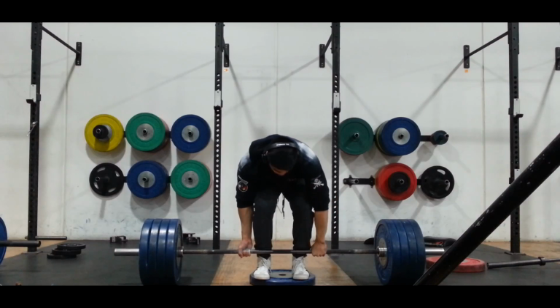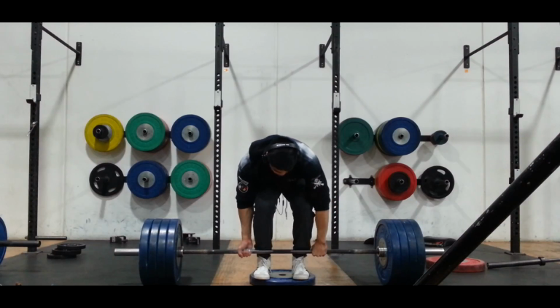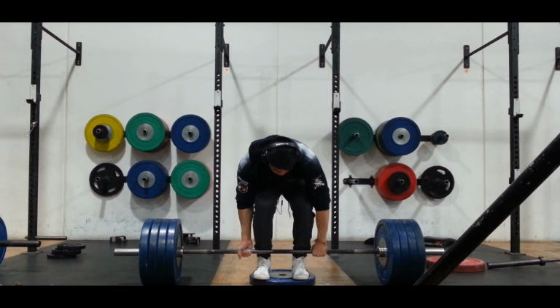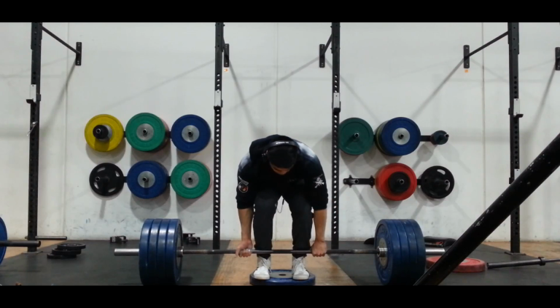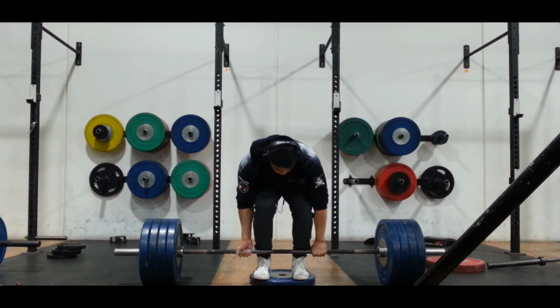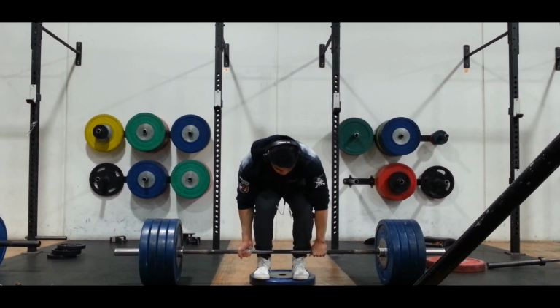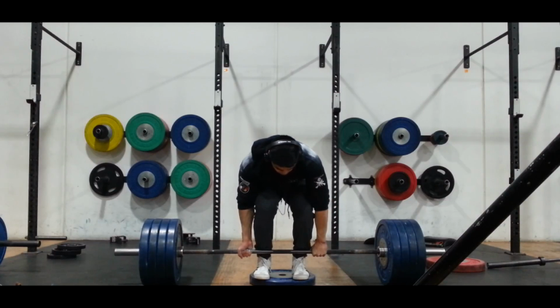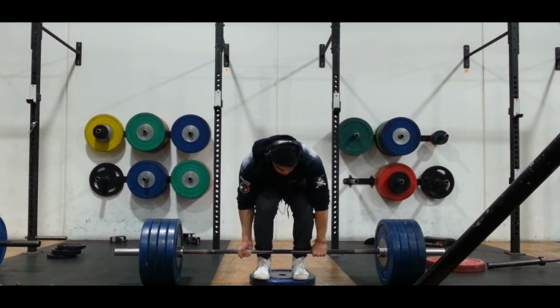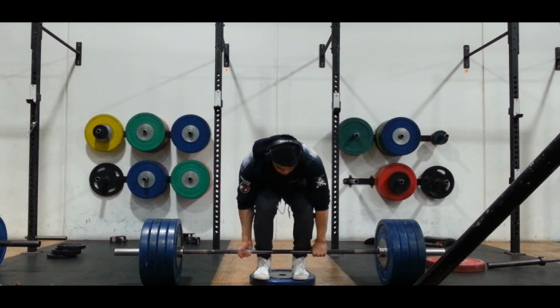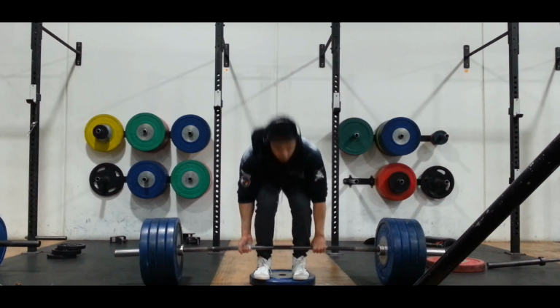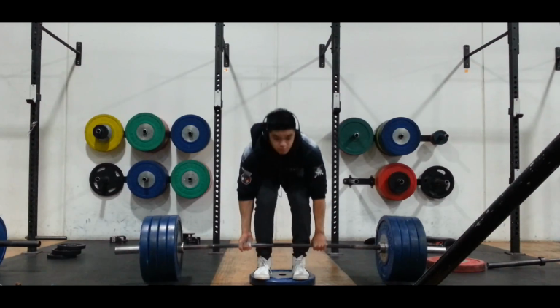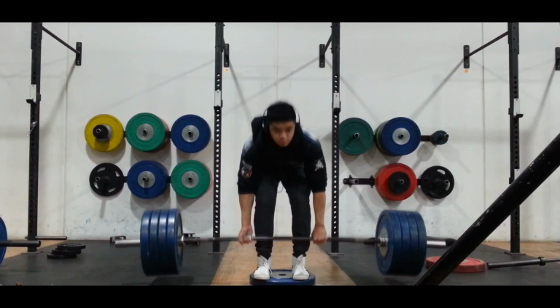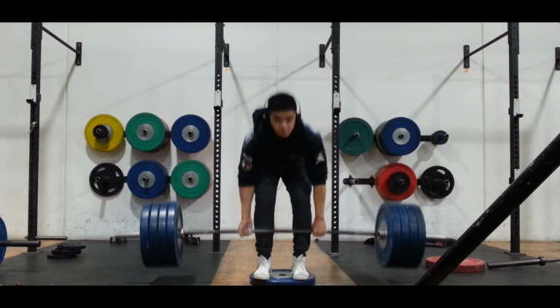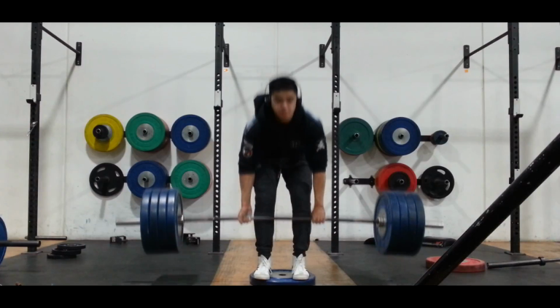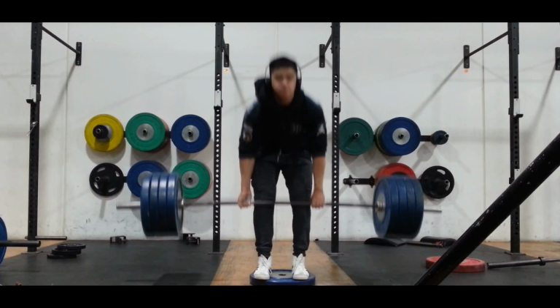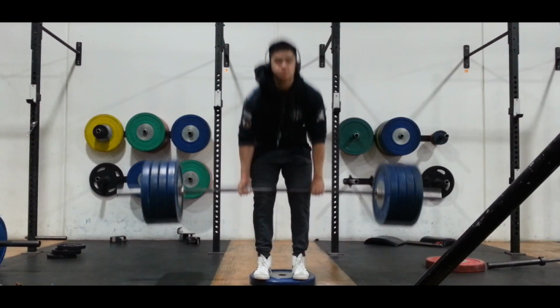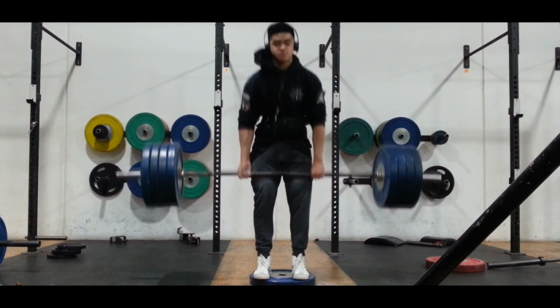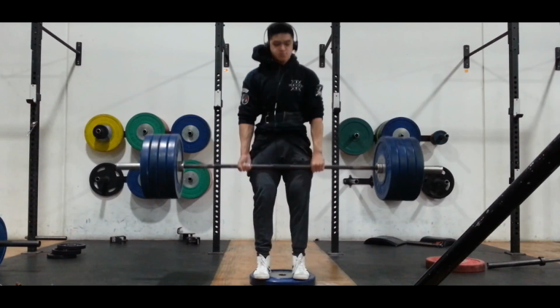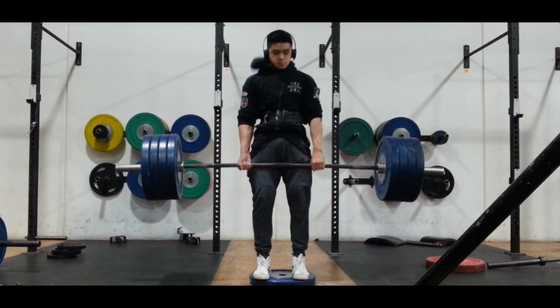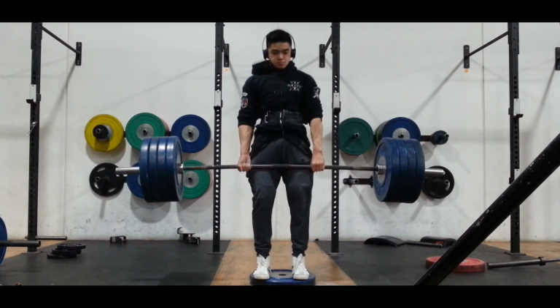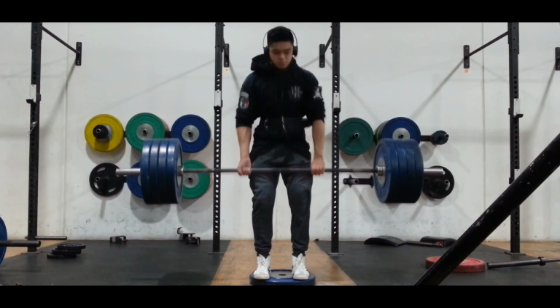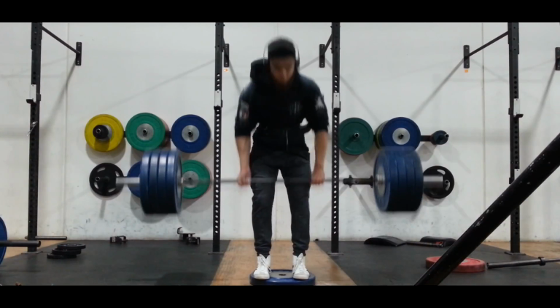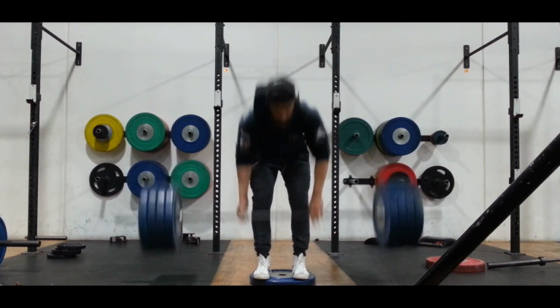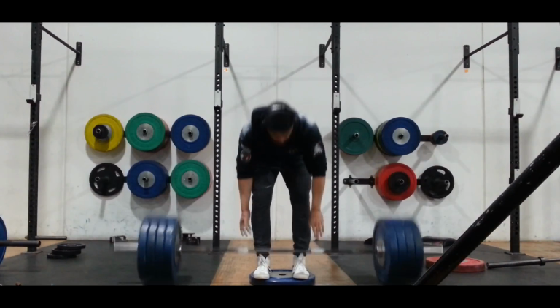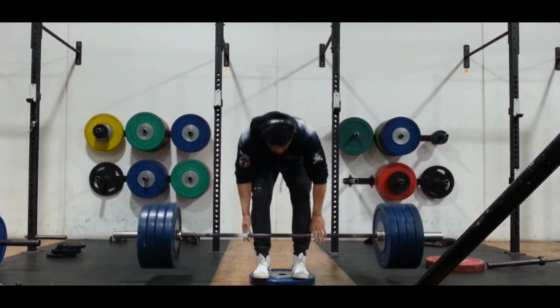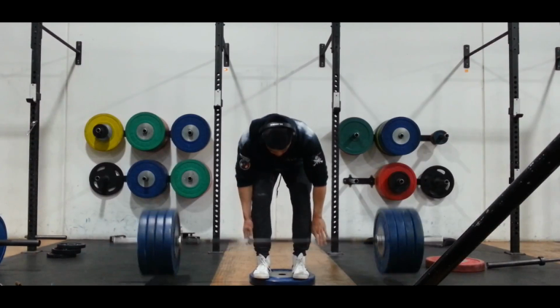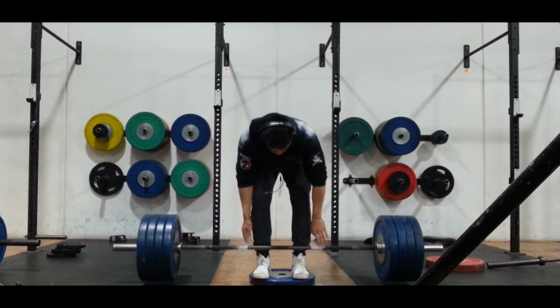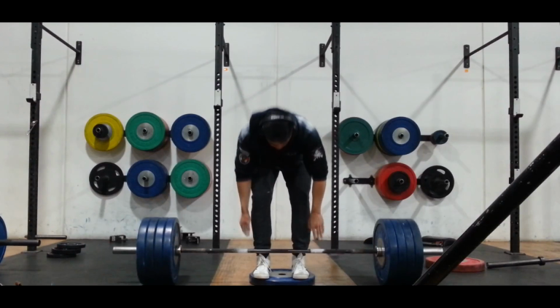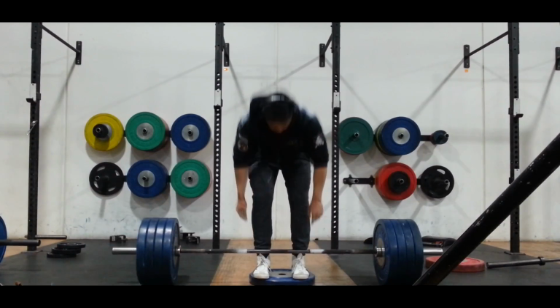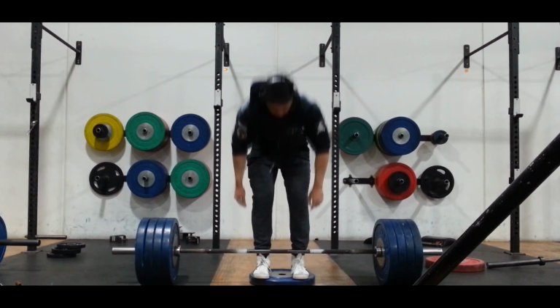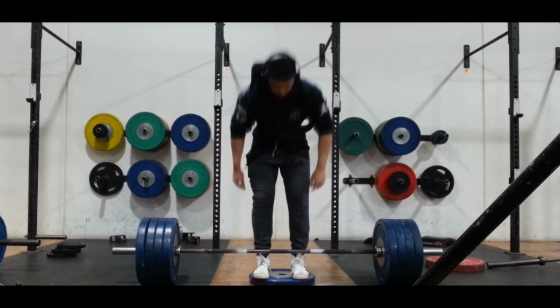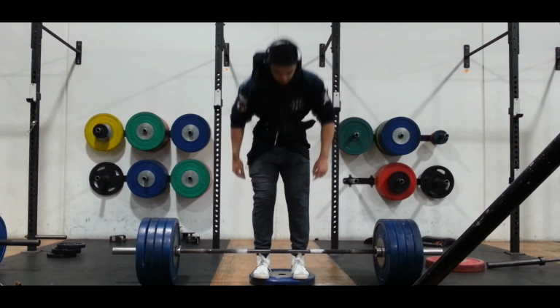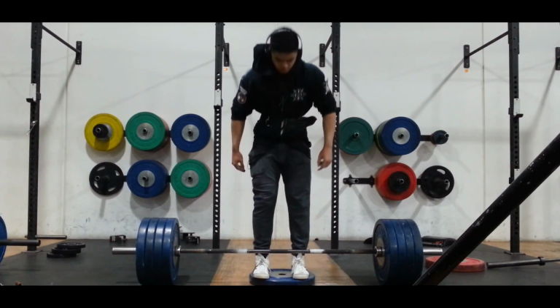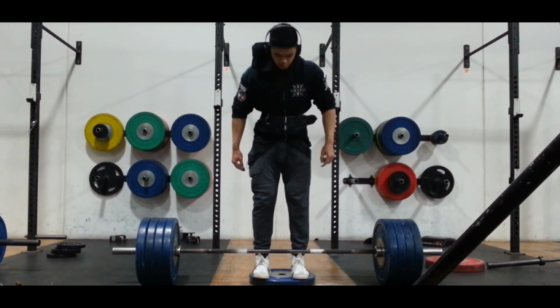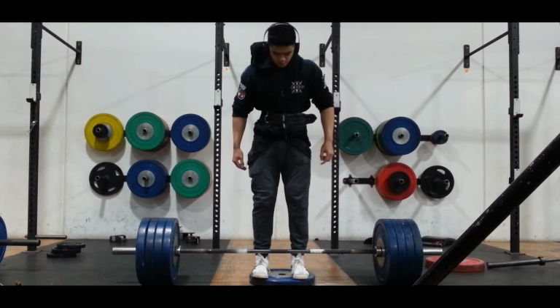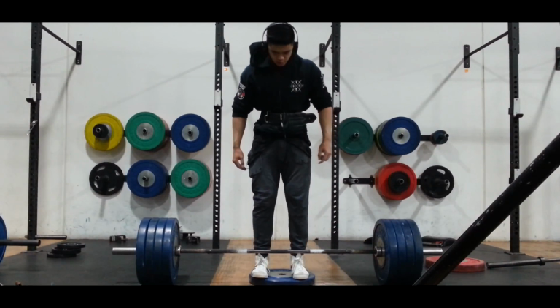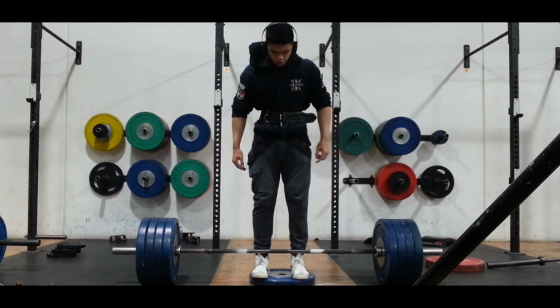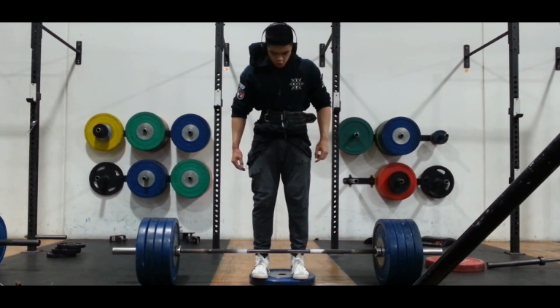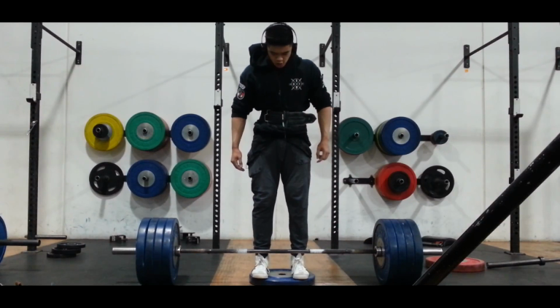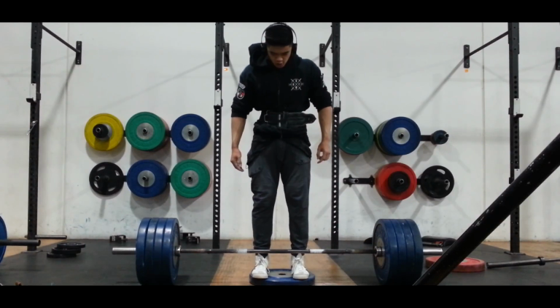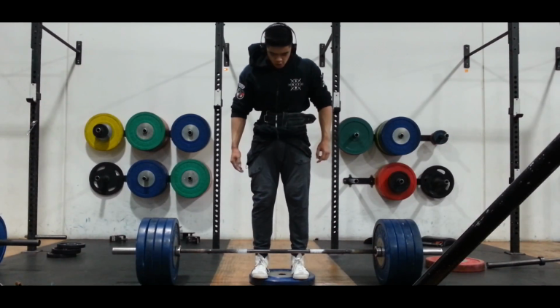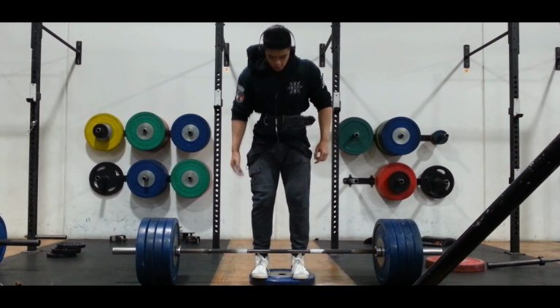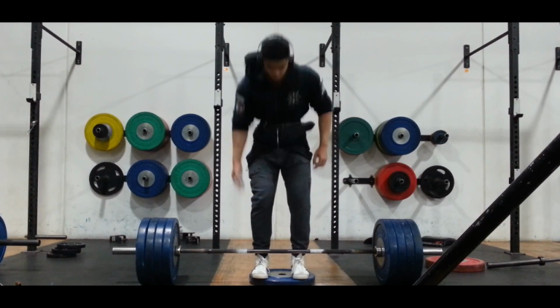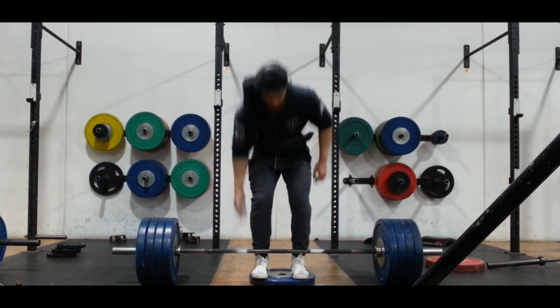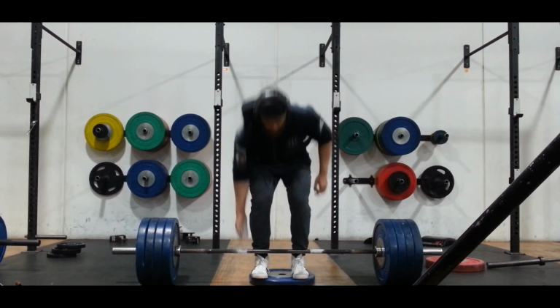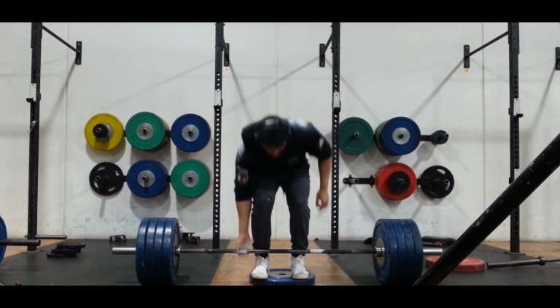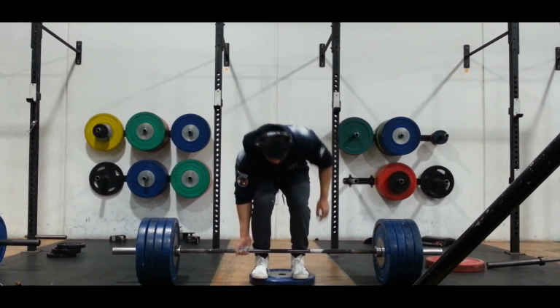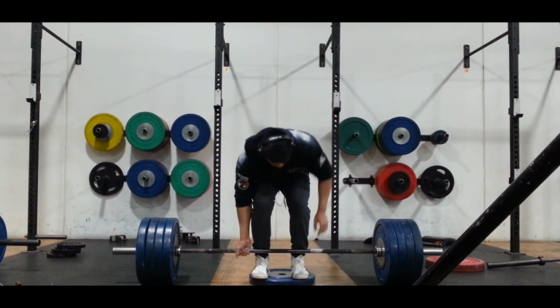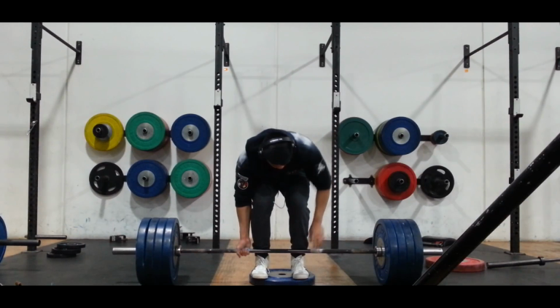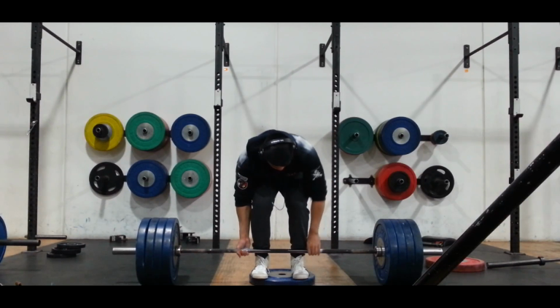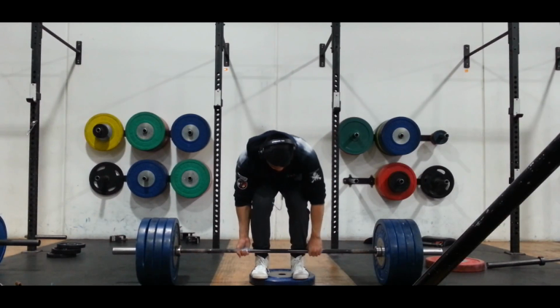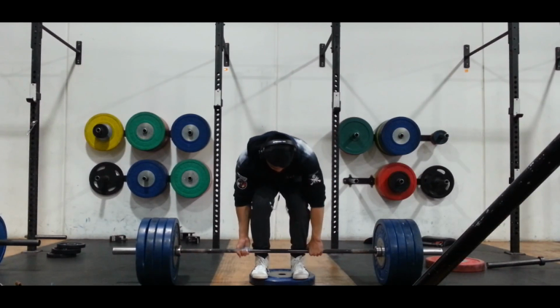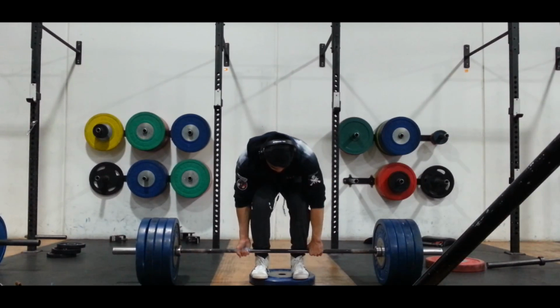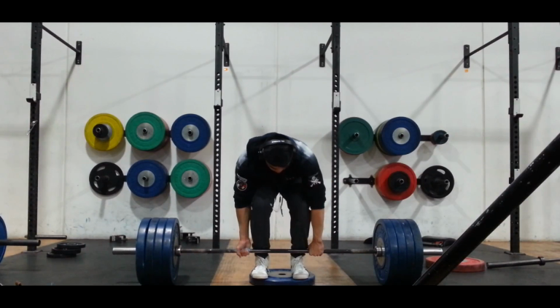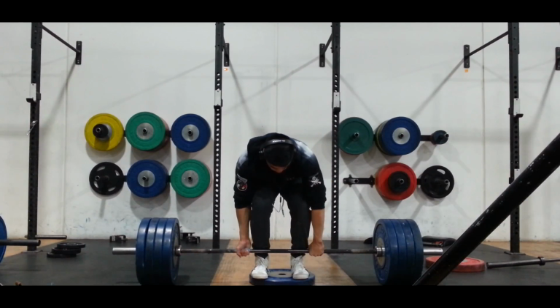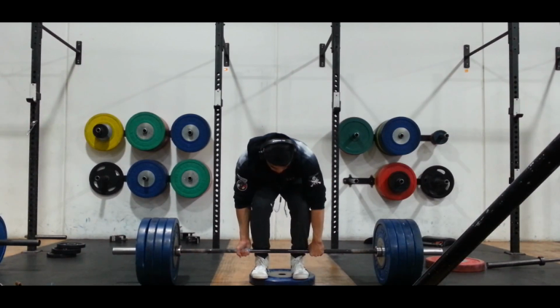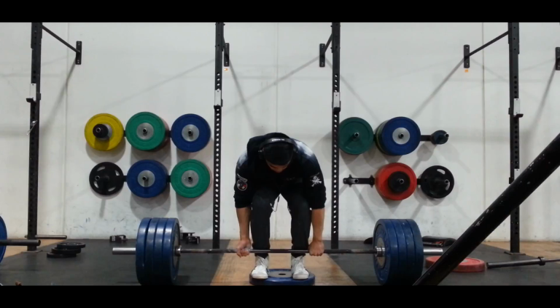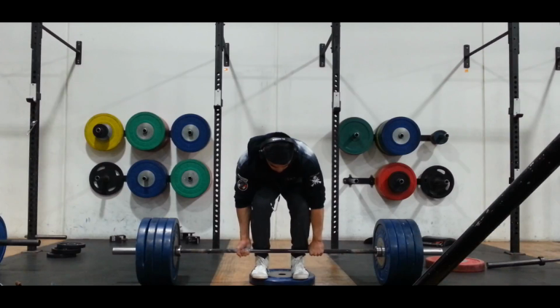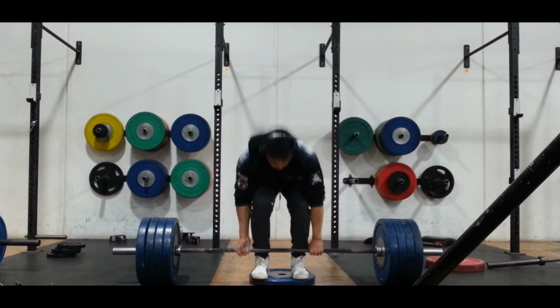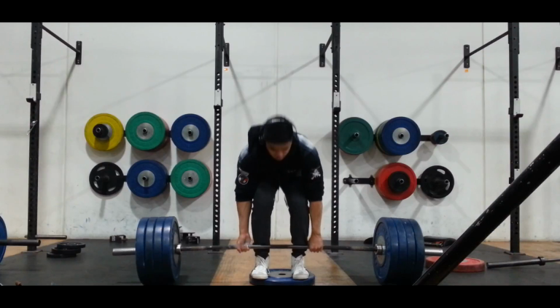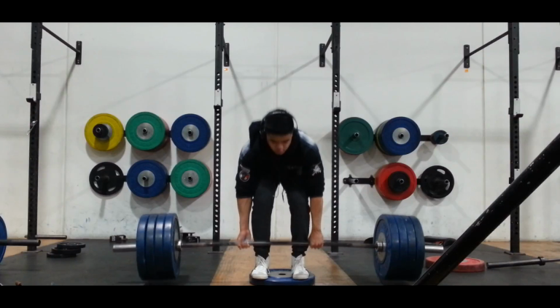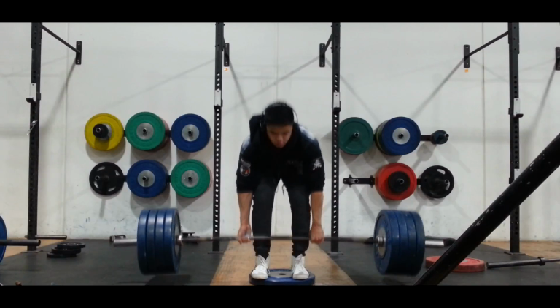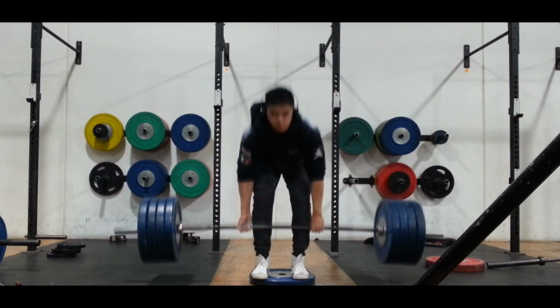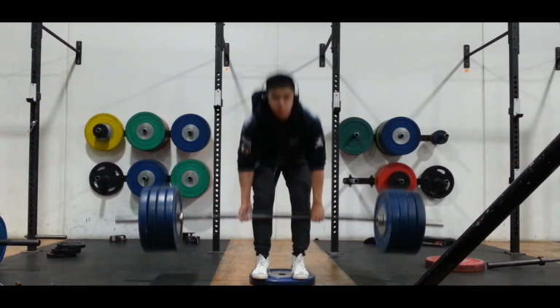Here's my final set of 180 with a deficit. I believe I did 8 or 9 reps of this.